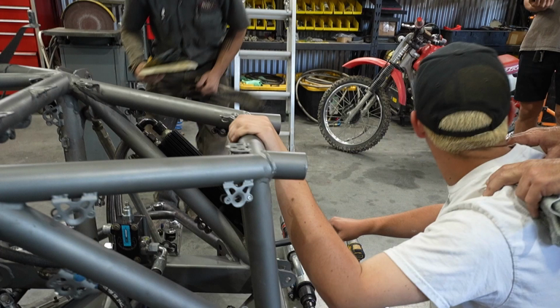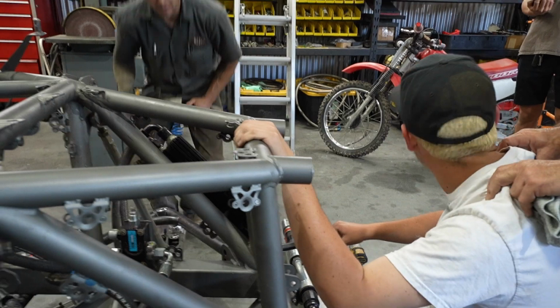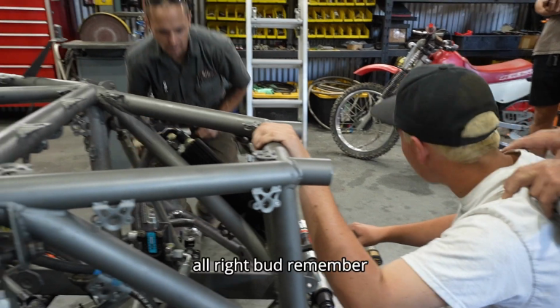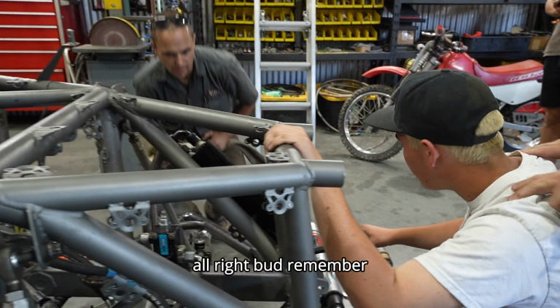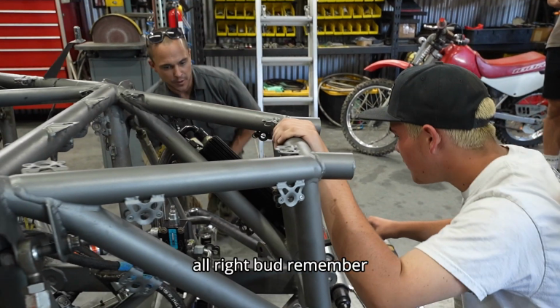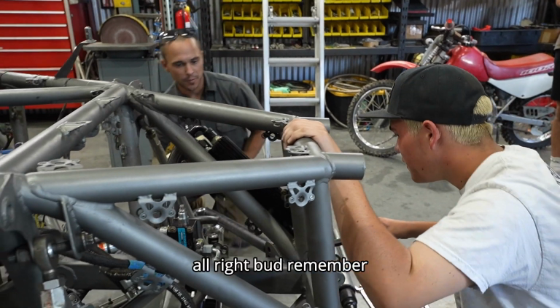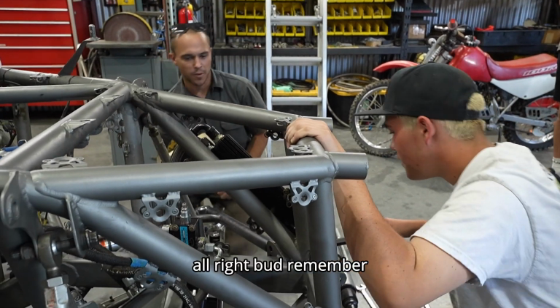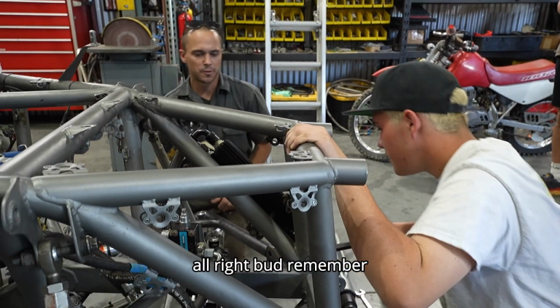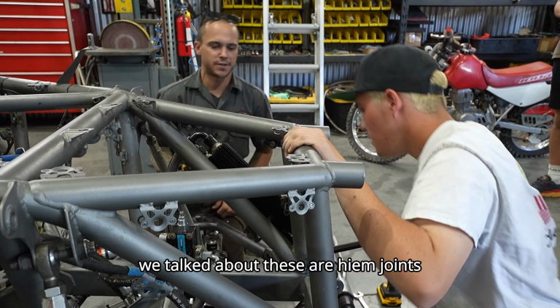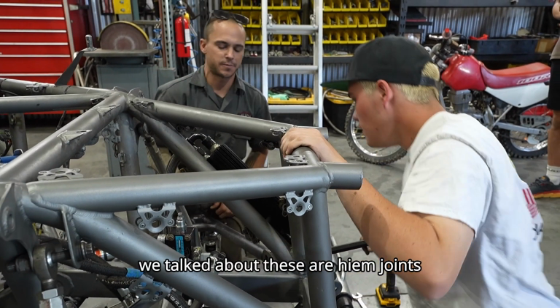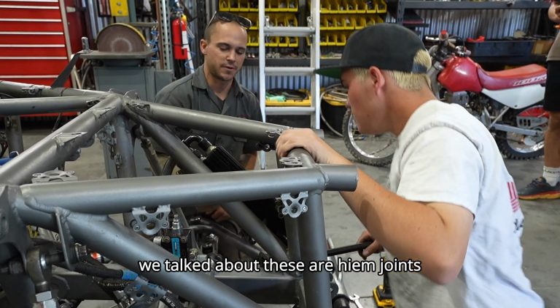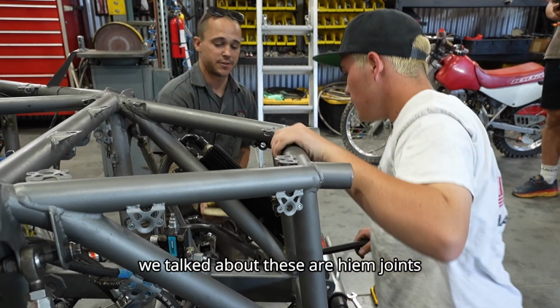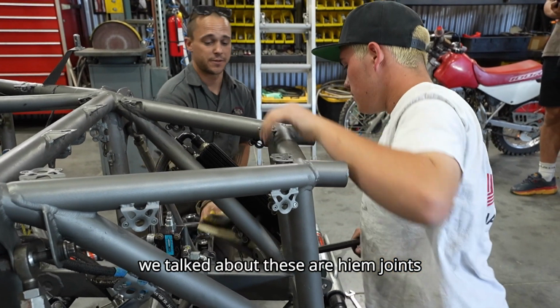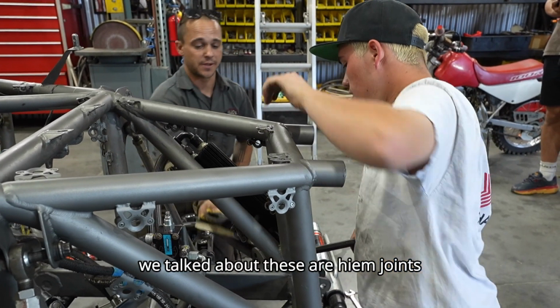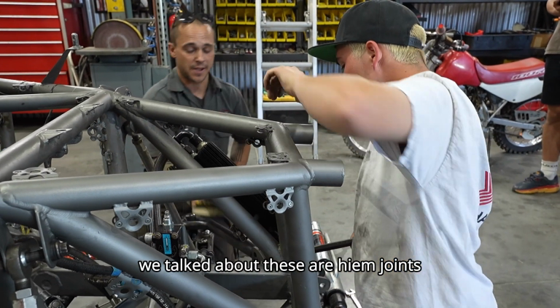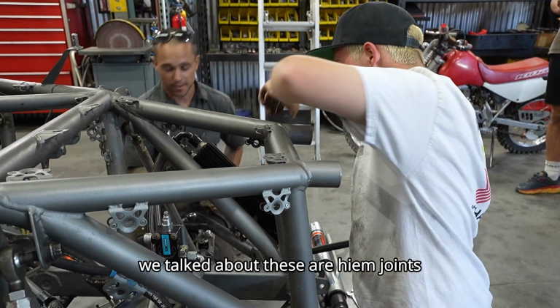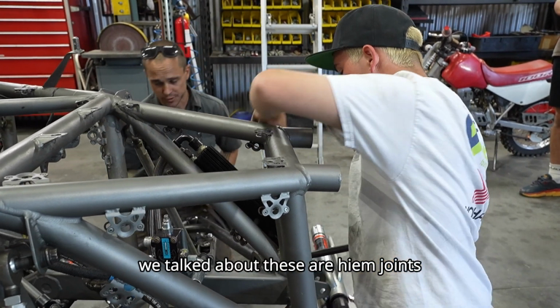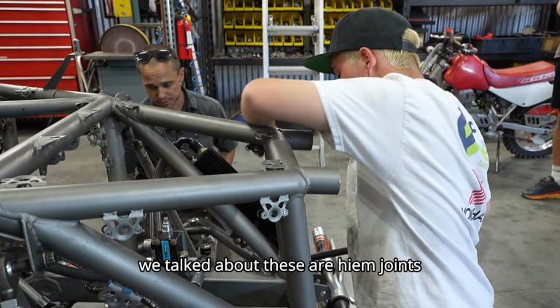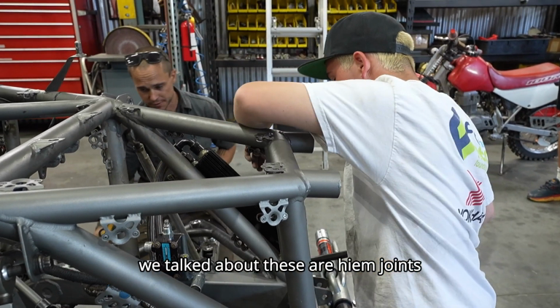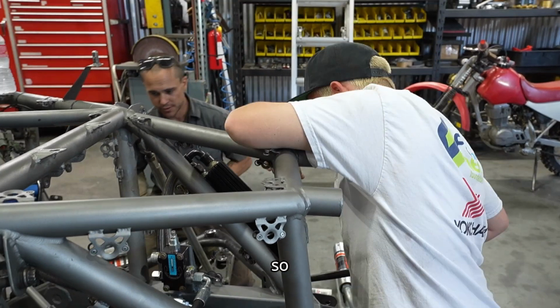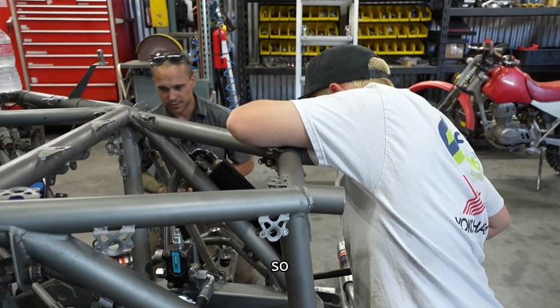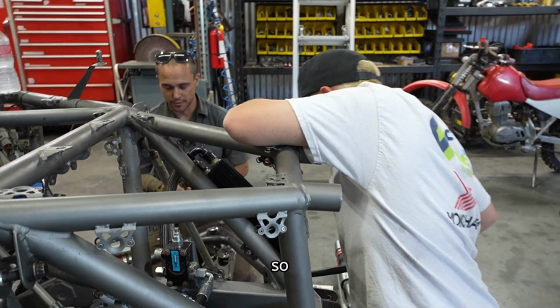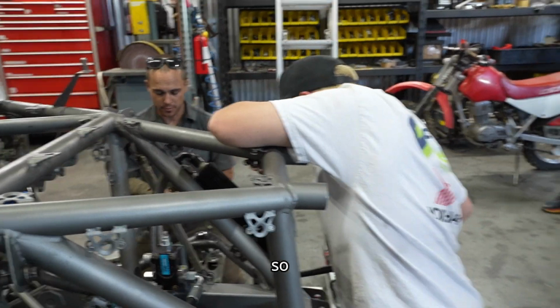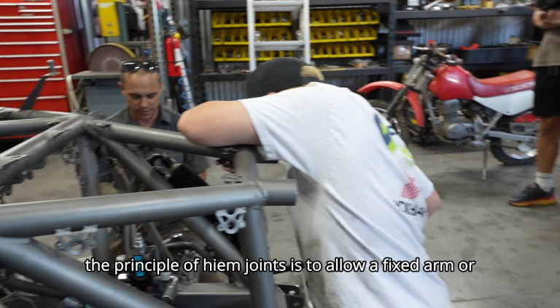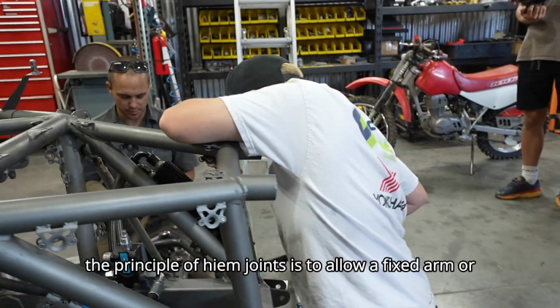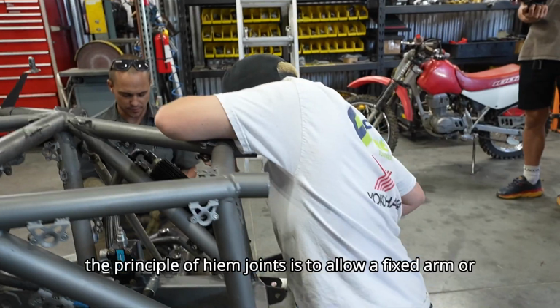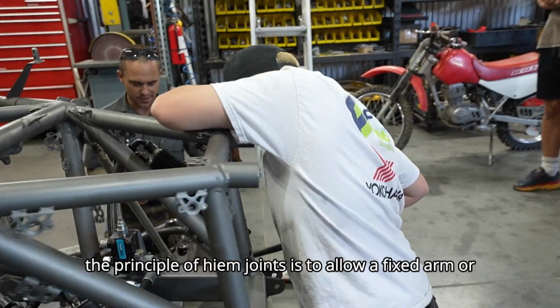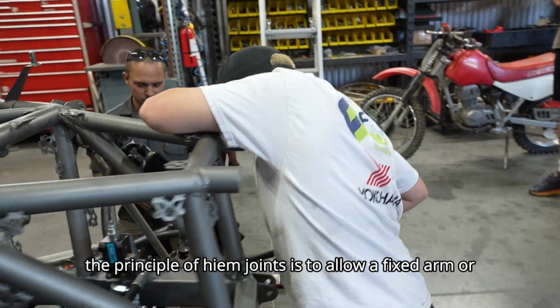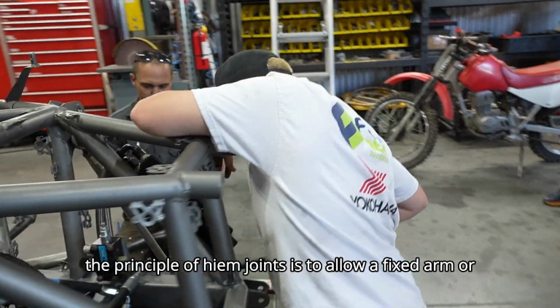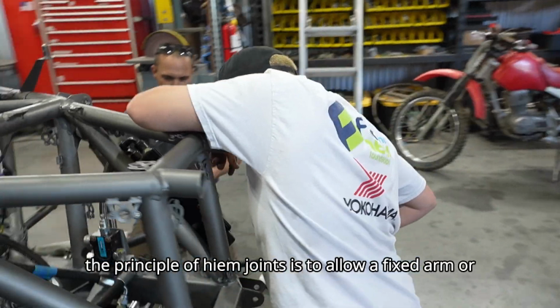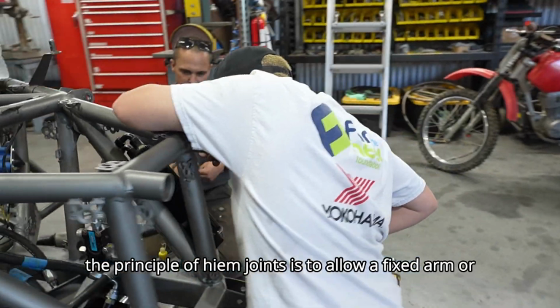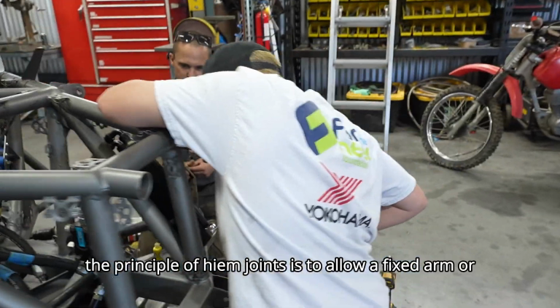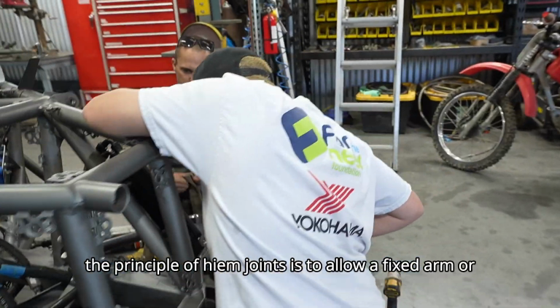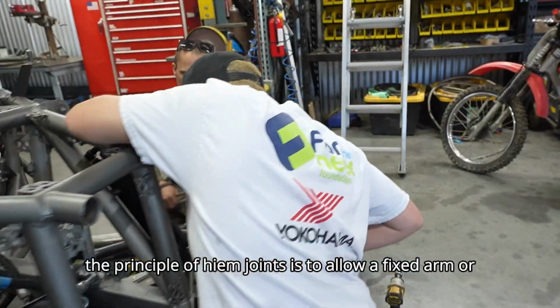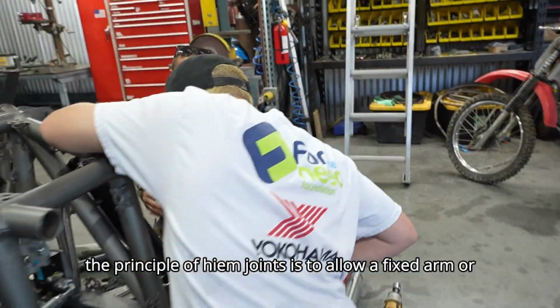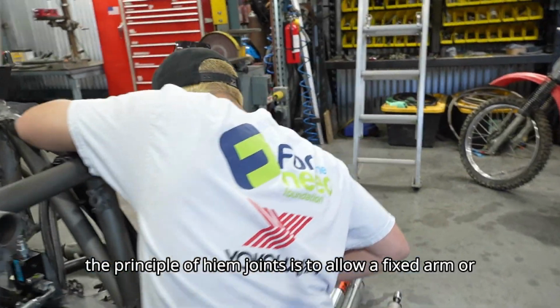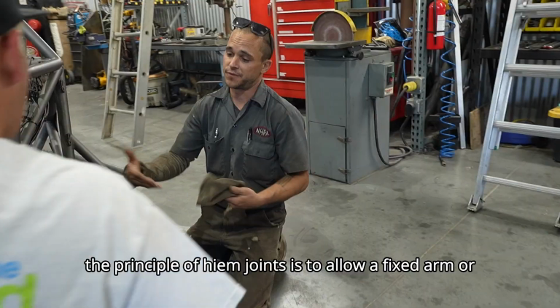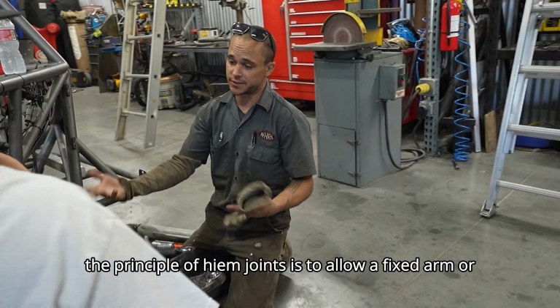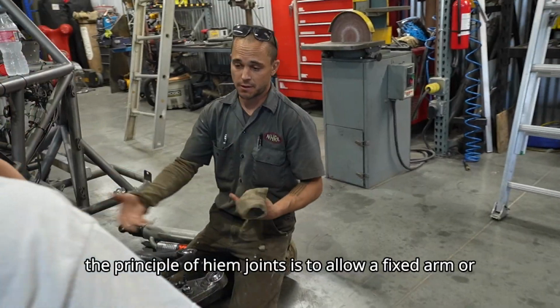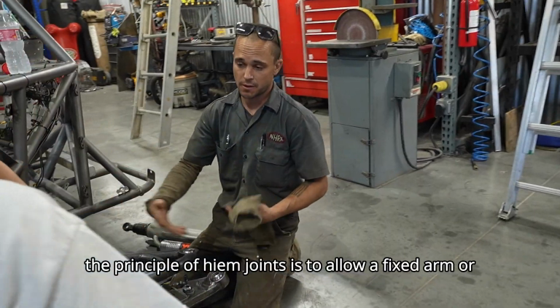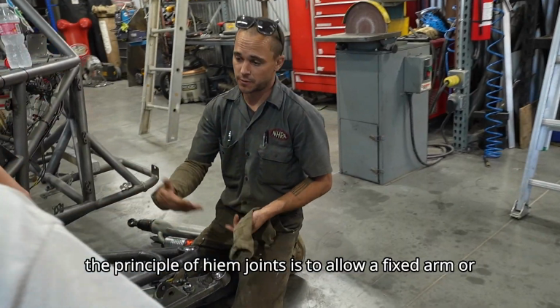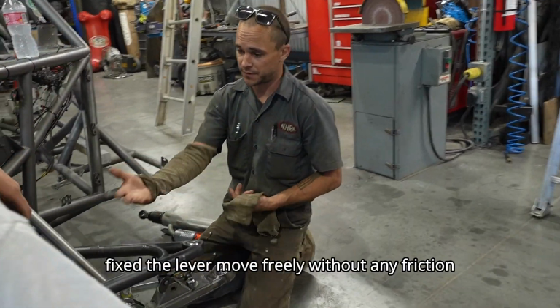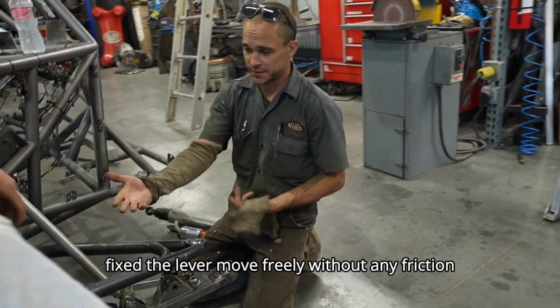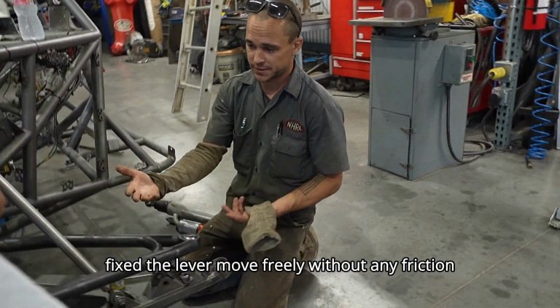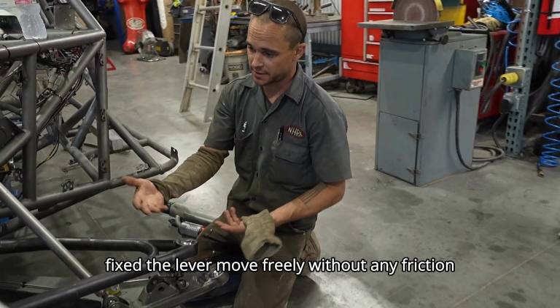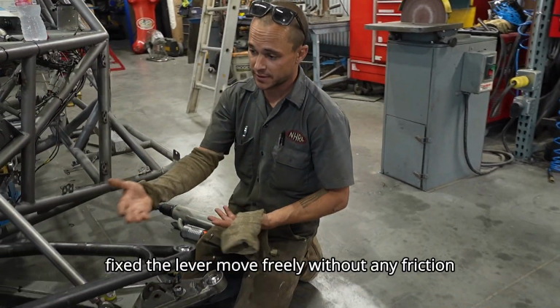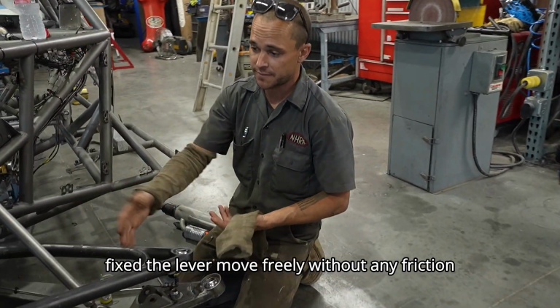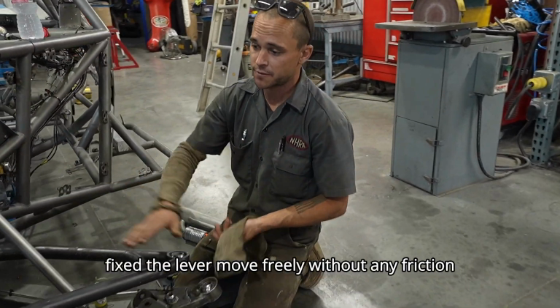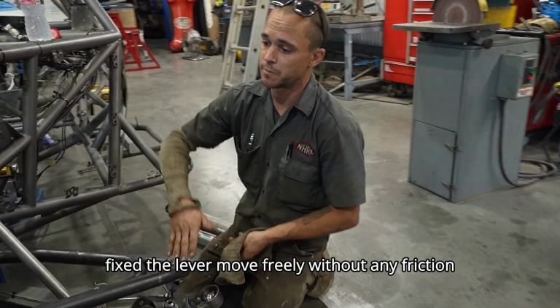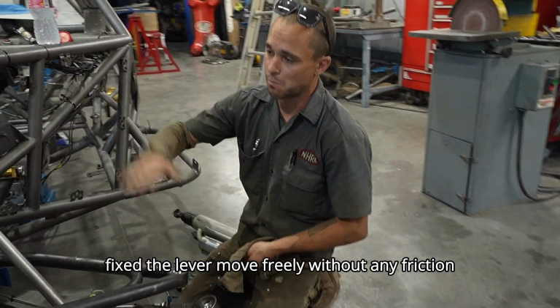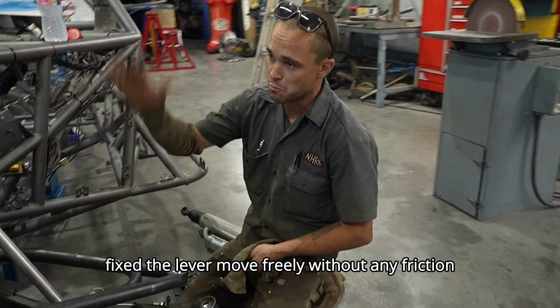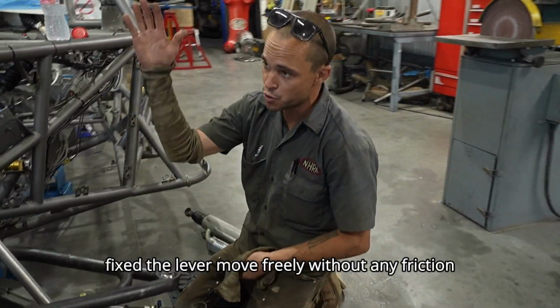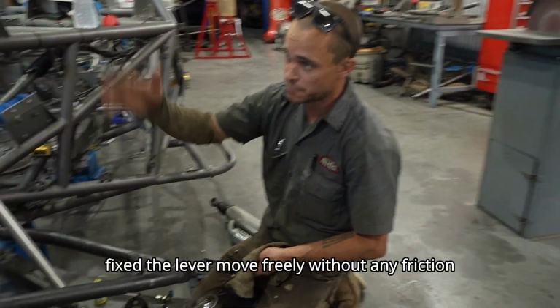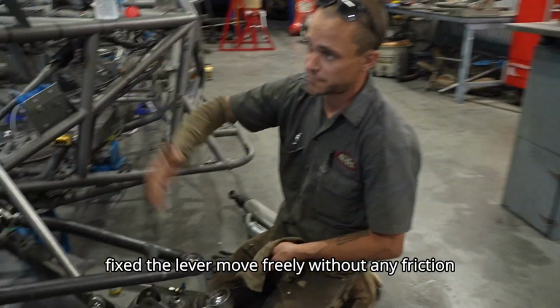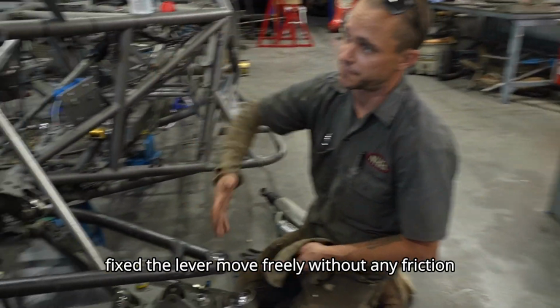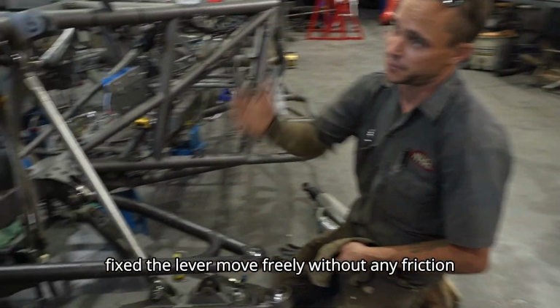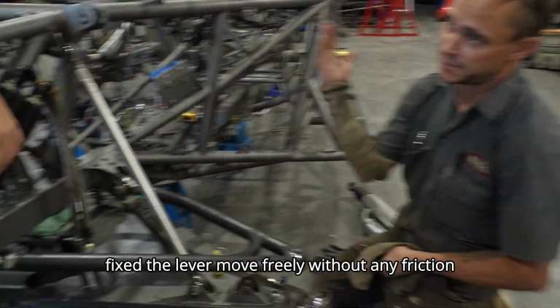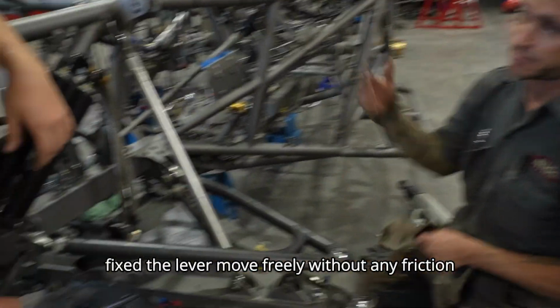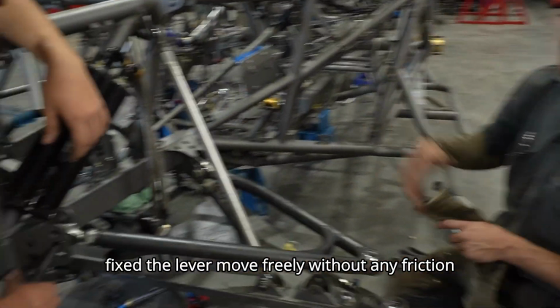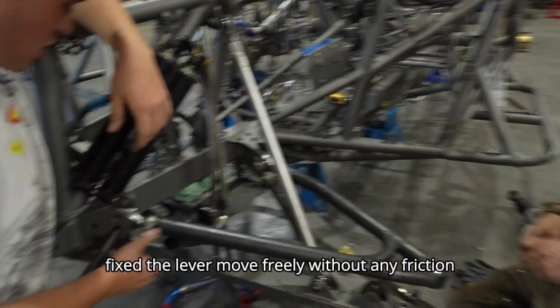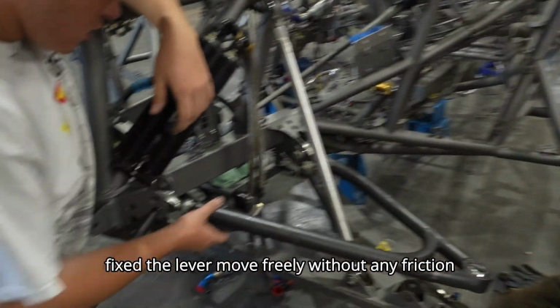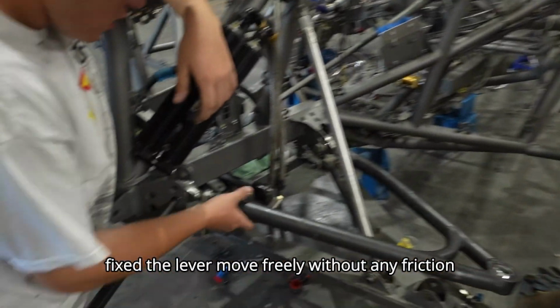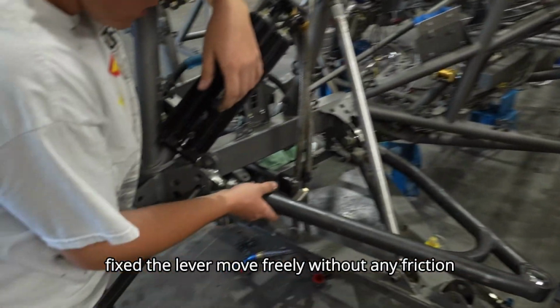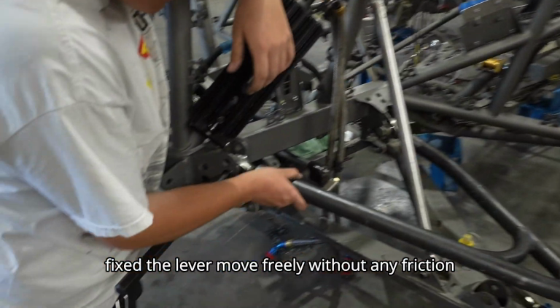Alright, remember we talked about these are heim joints. The principle of heim joints is to allow a fixed arm or a fixed lever to move freely without any friction.